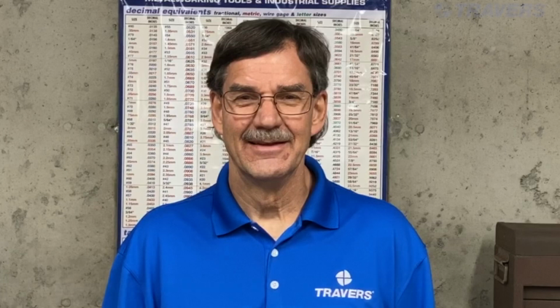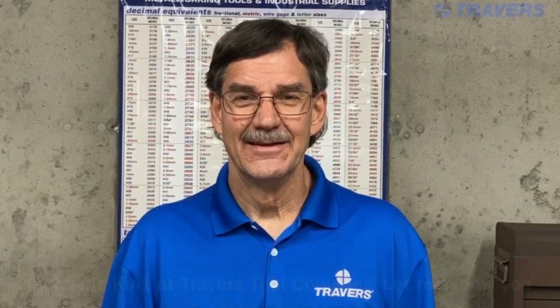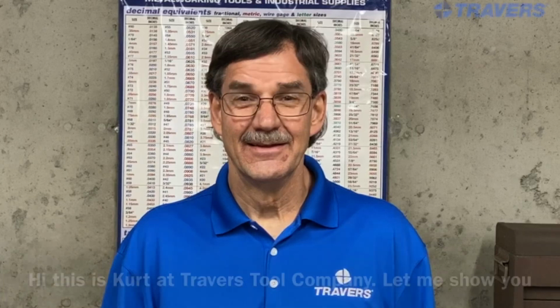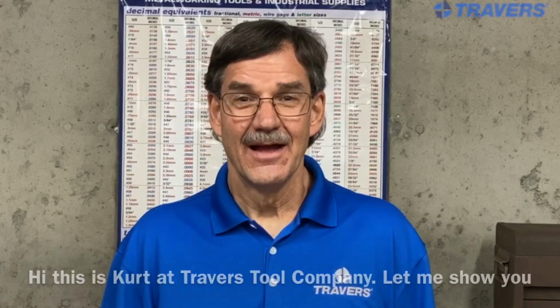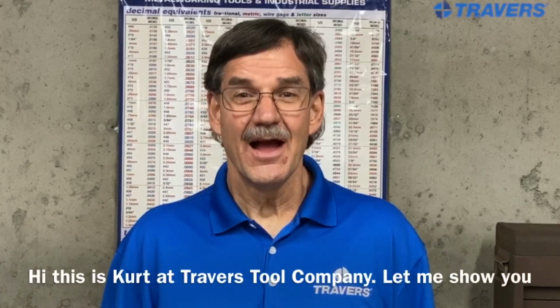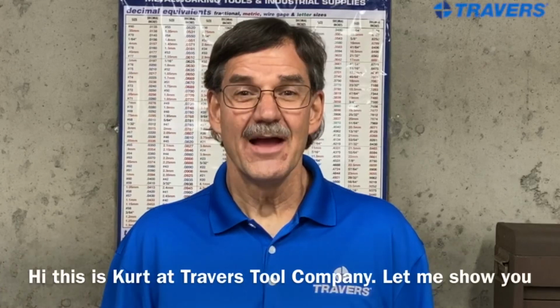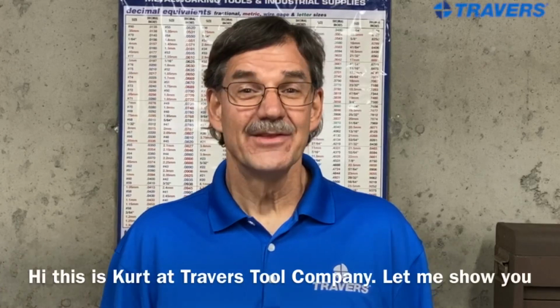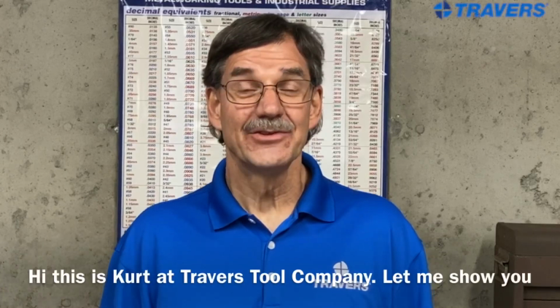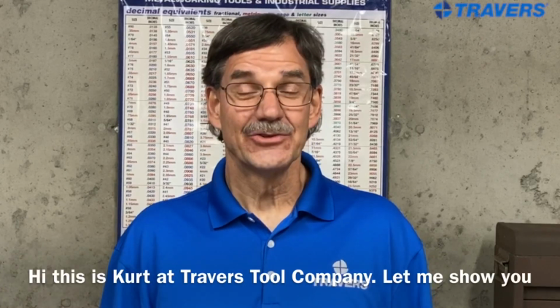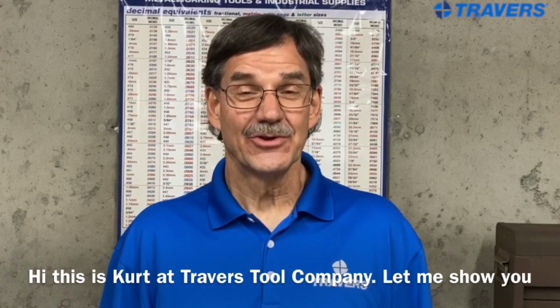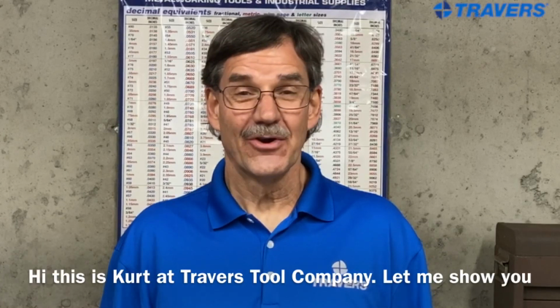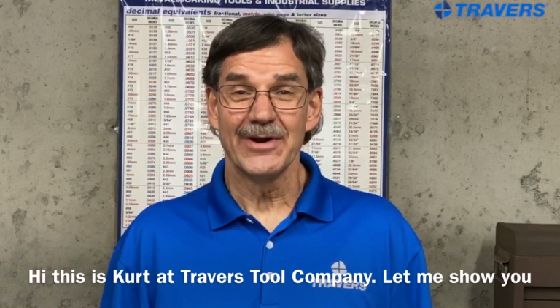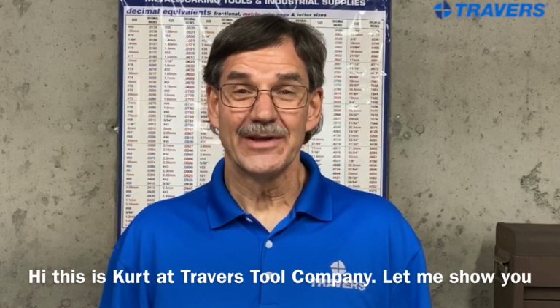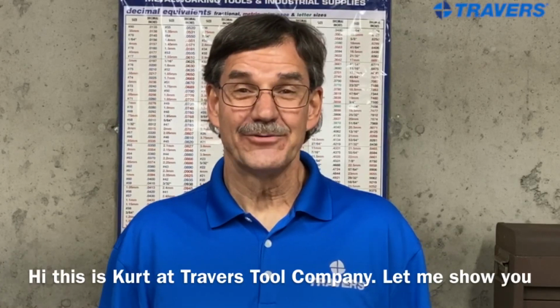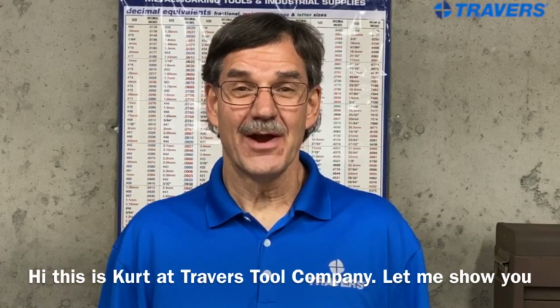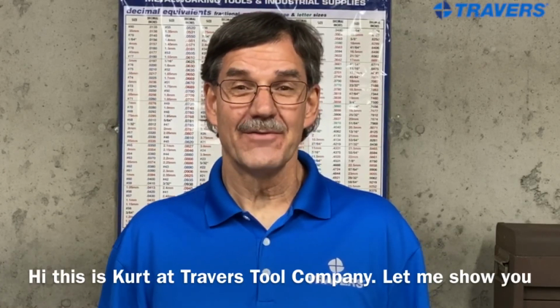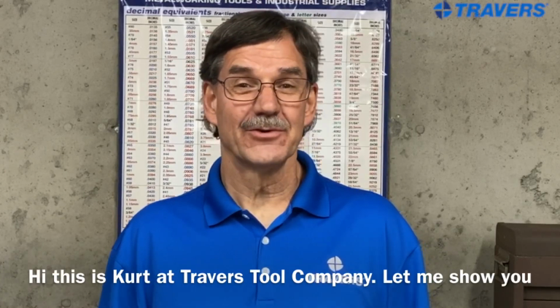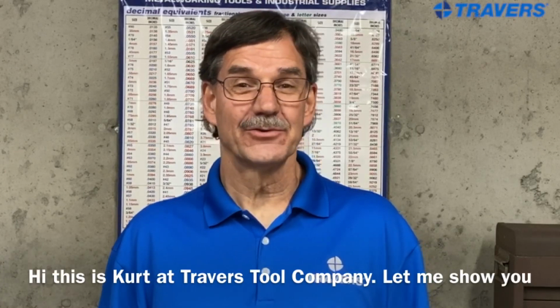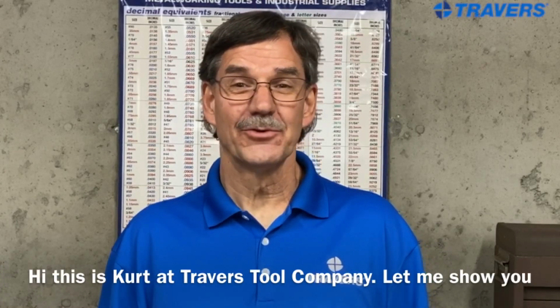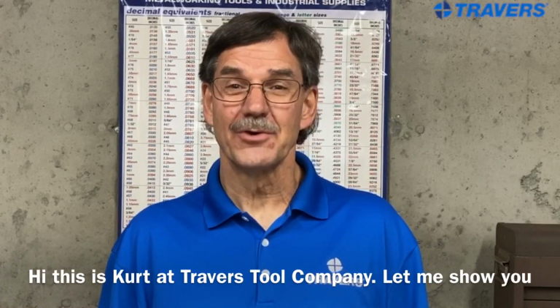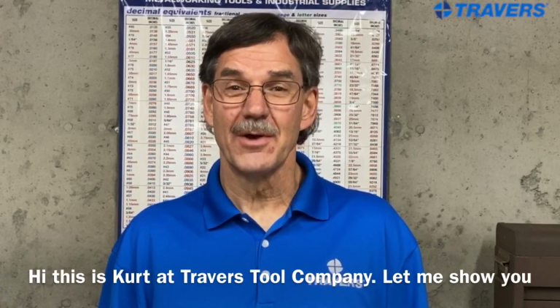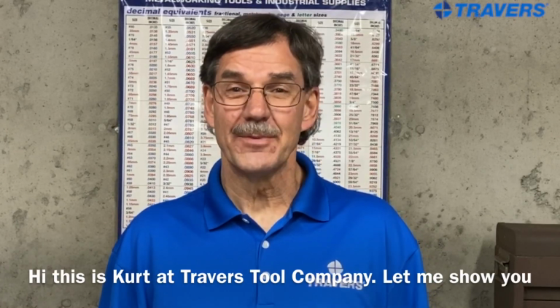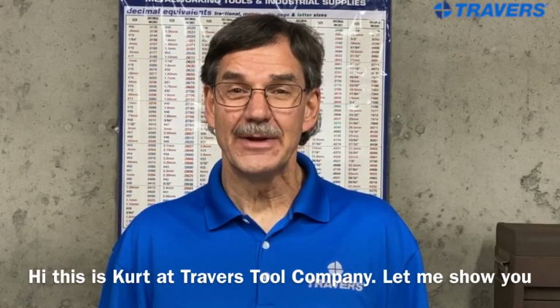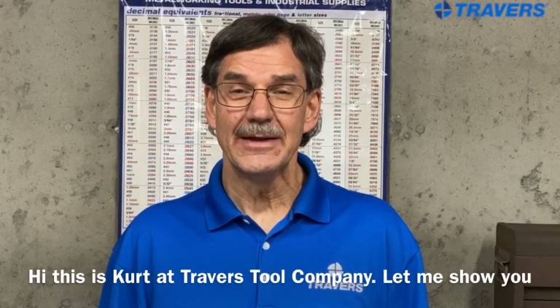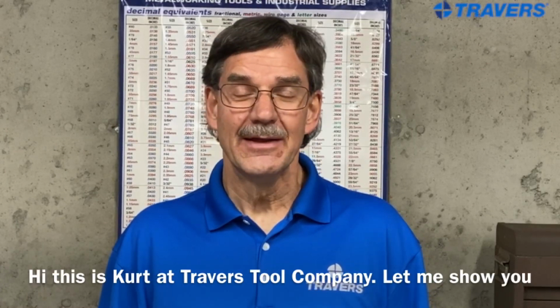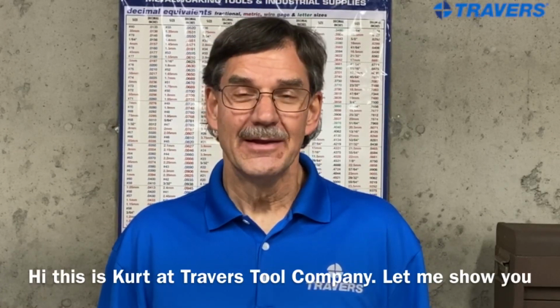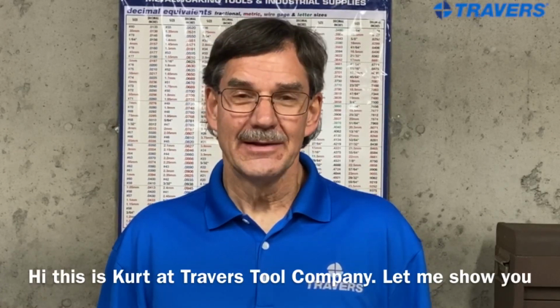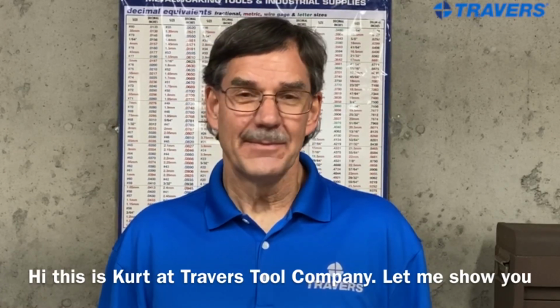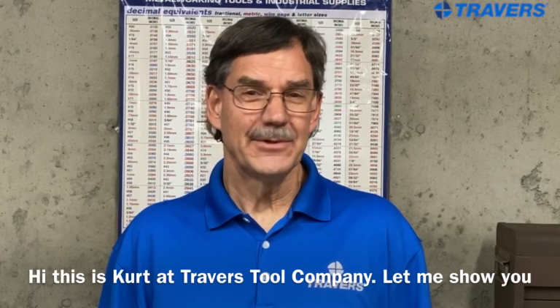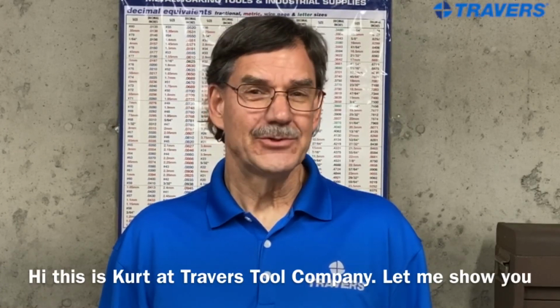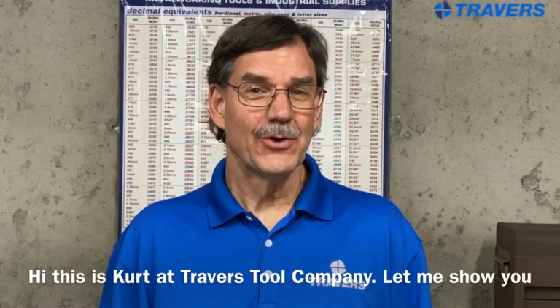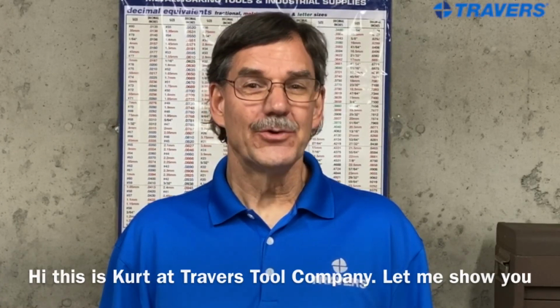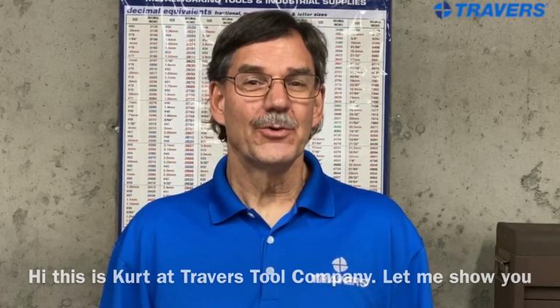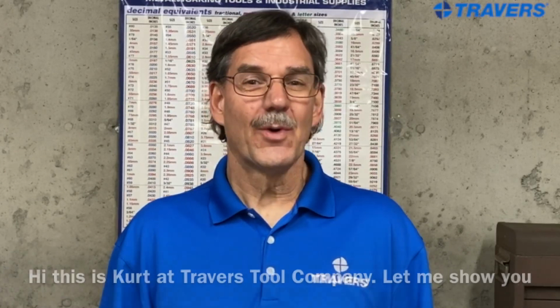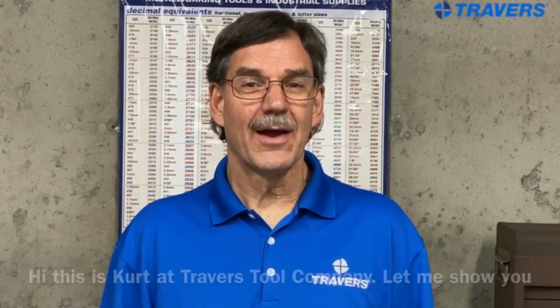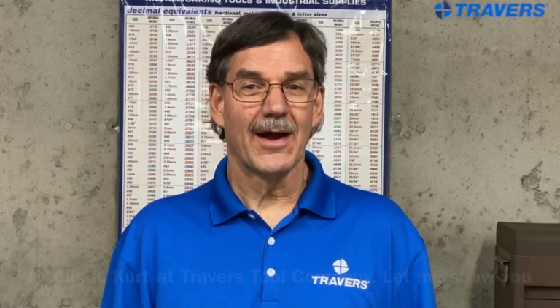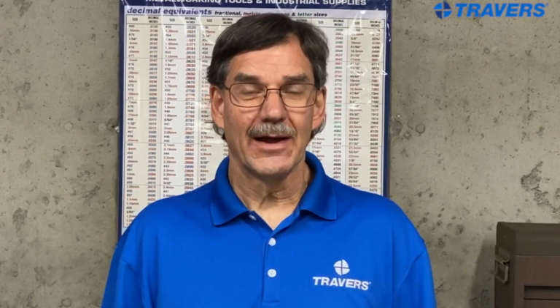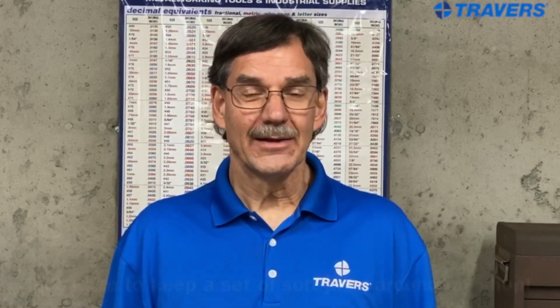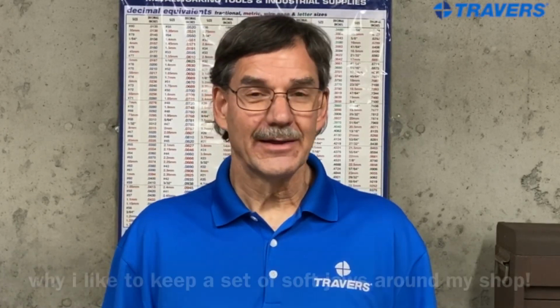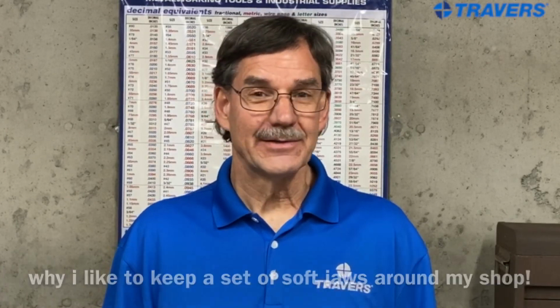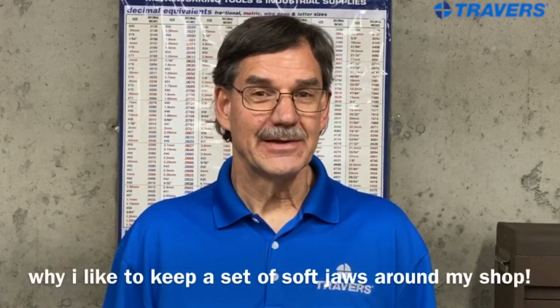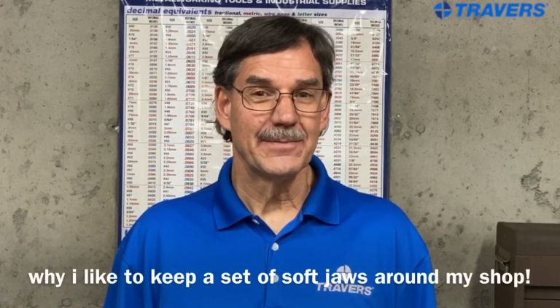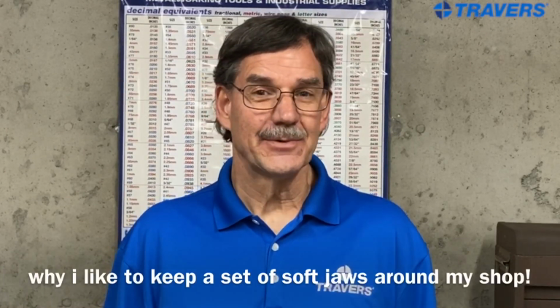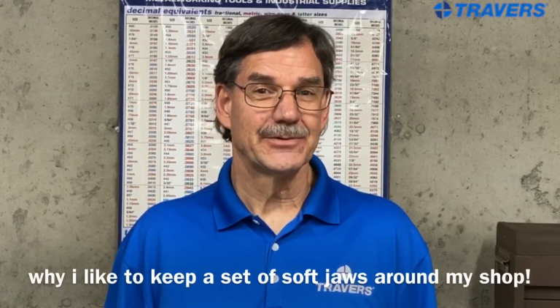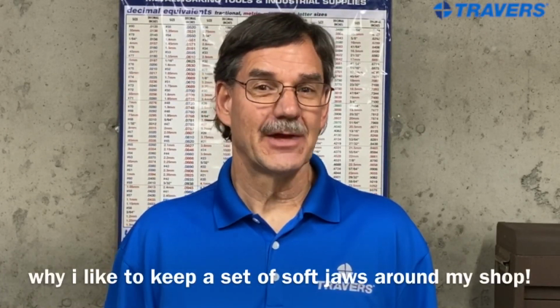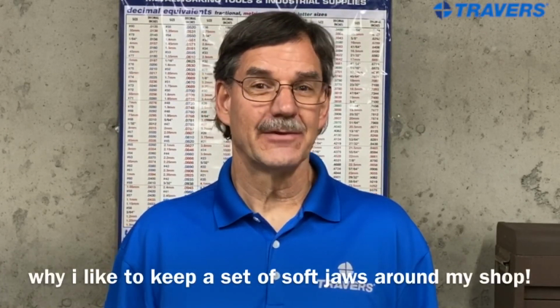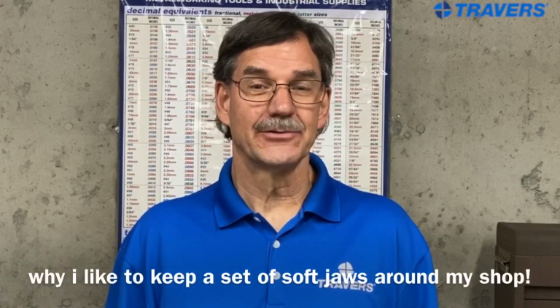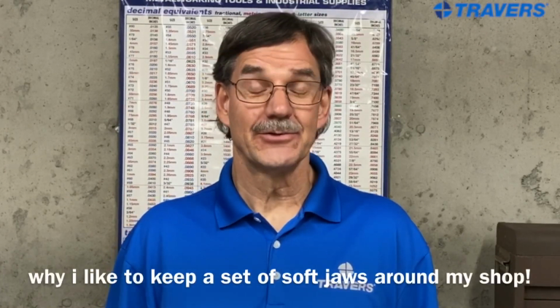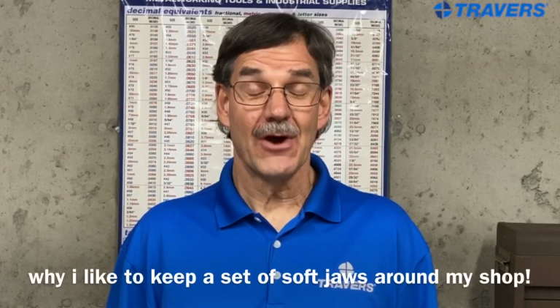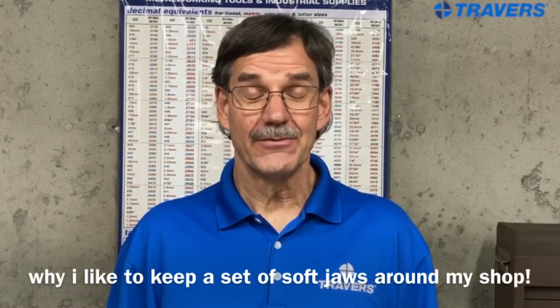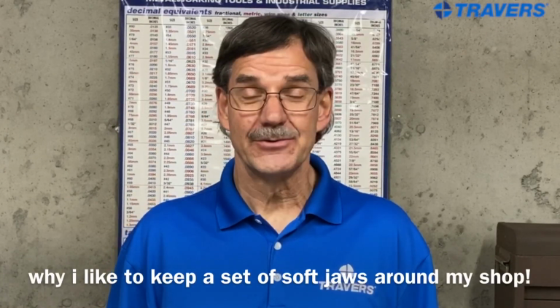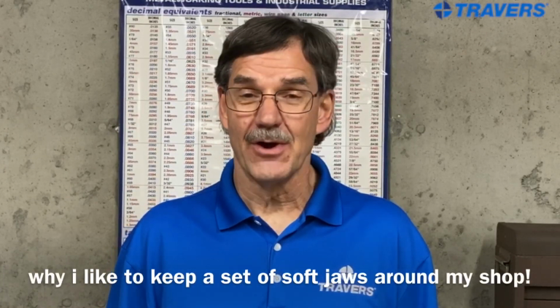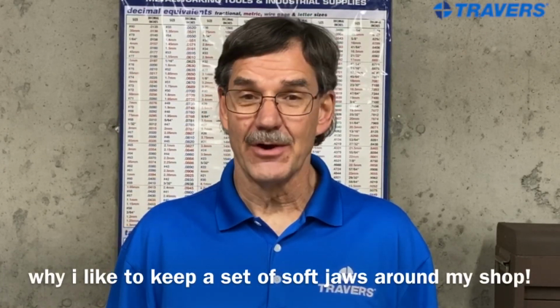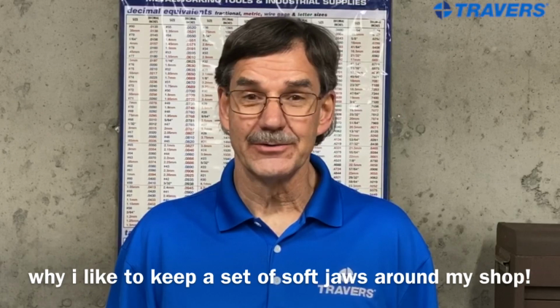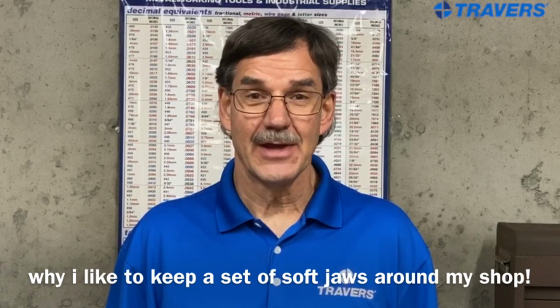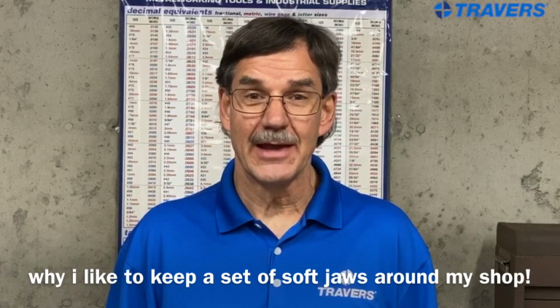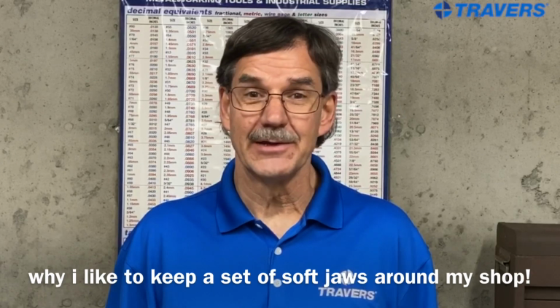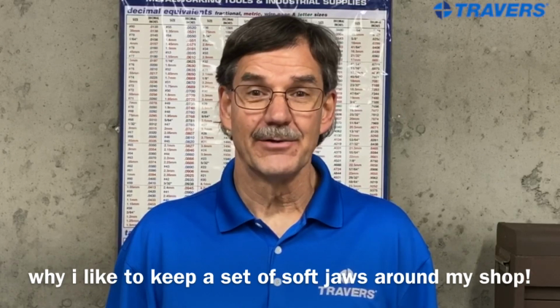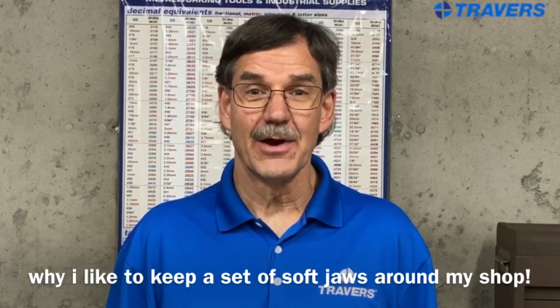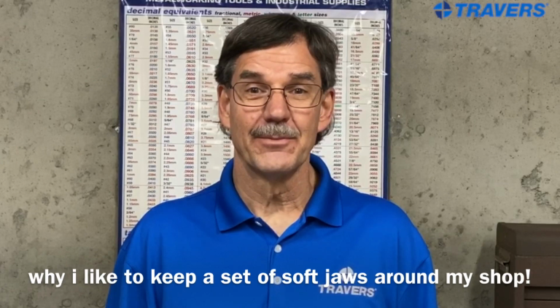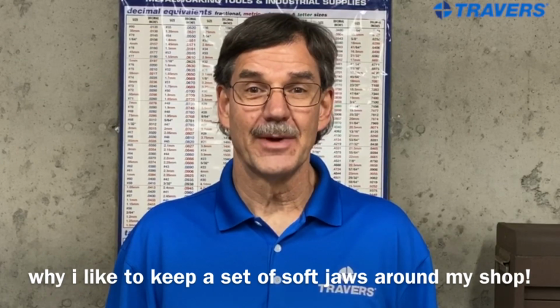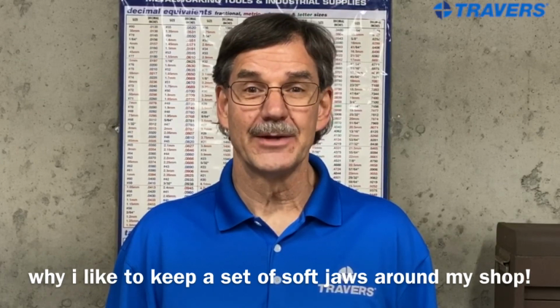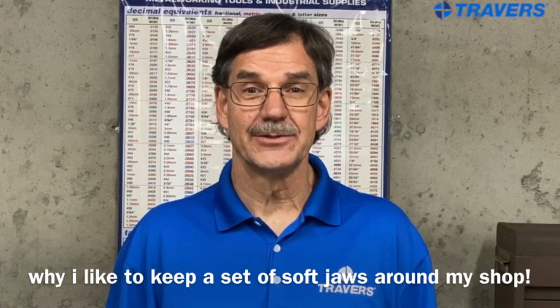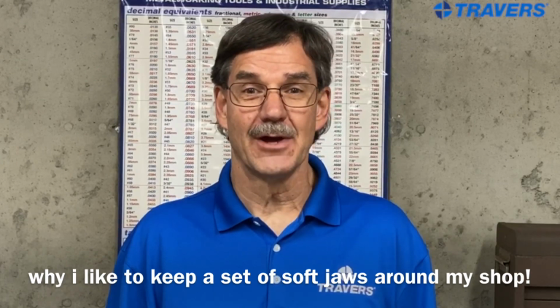Hi, this is Curt at Travers Tool Company. Let me show you why I like to keep a set of soft jaws hanging around my shop.